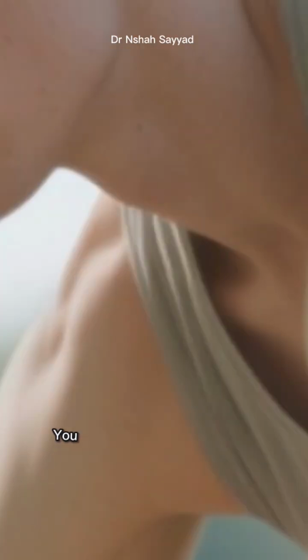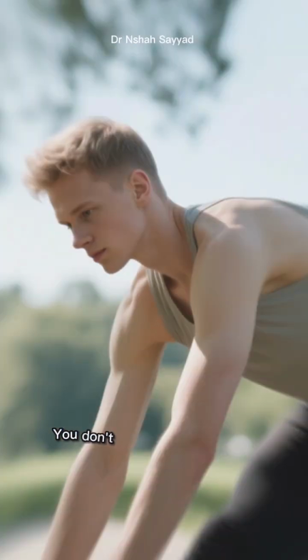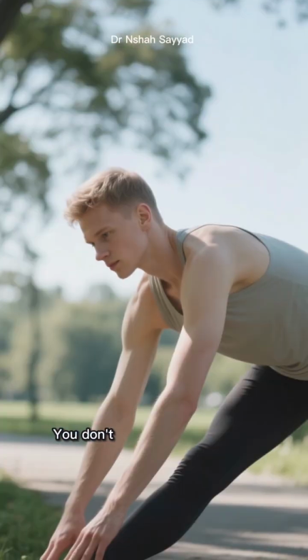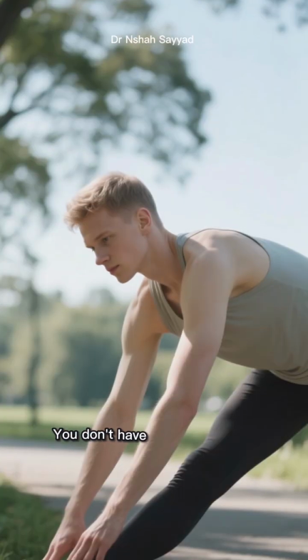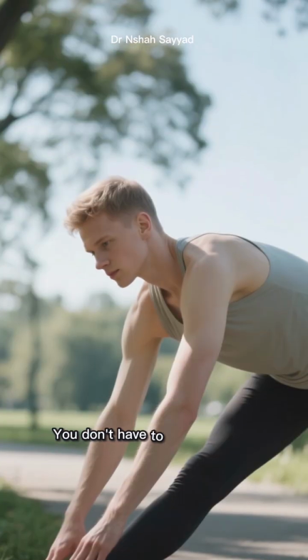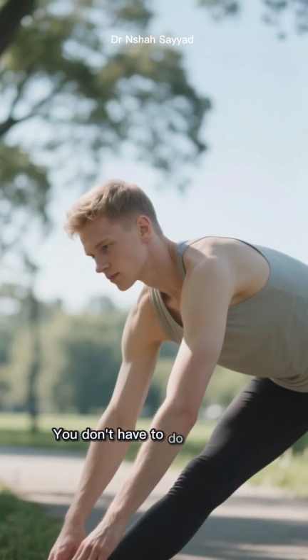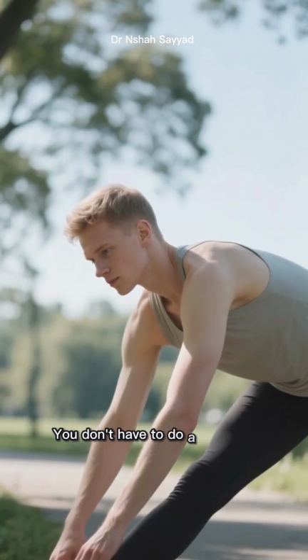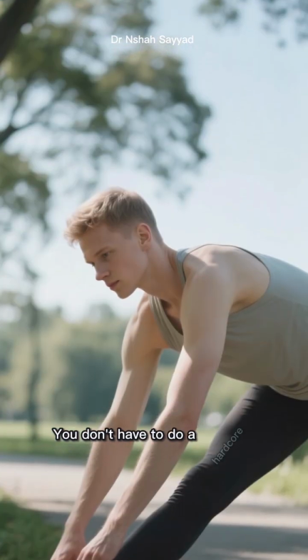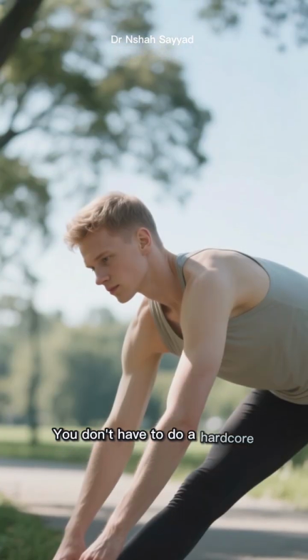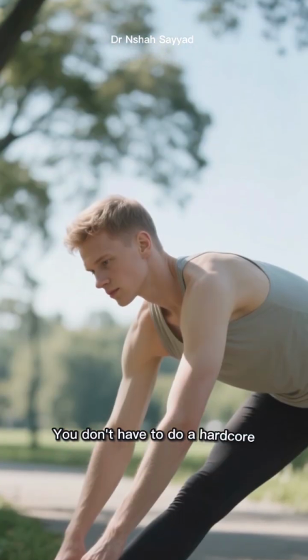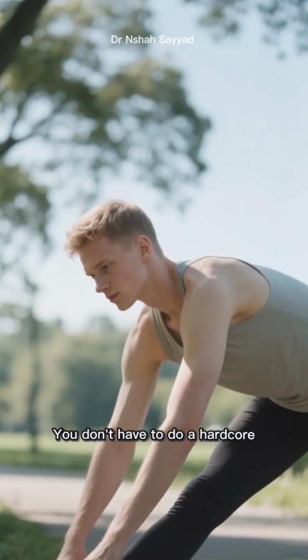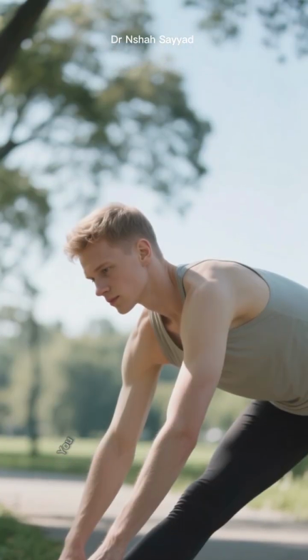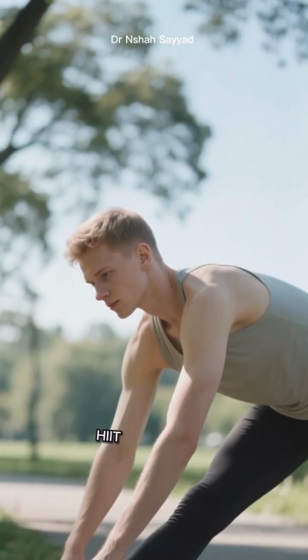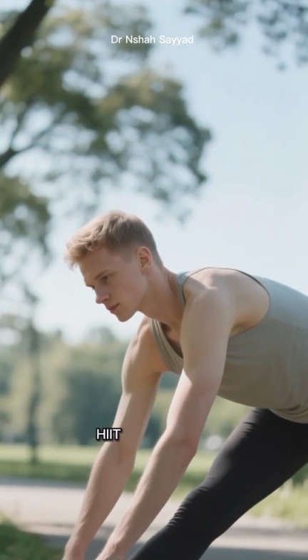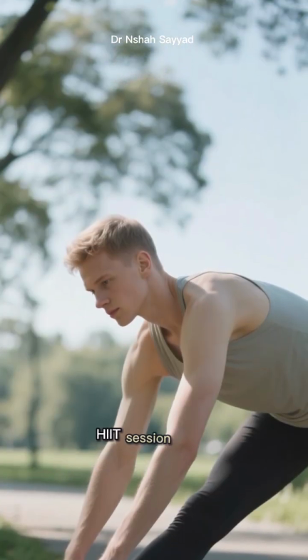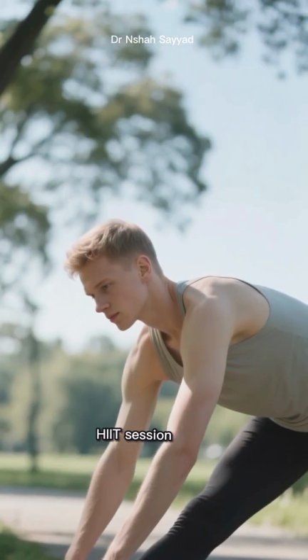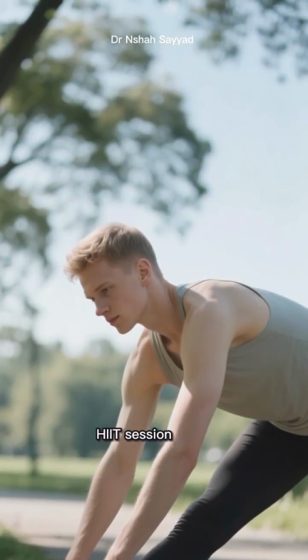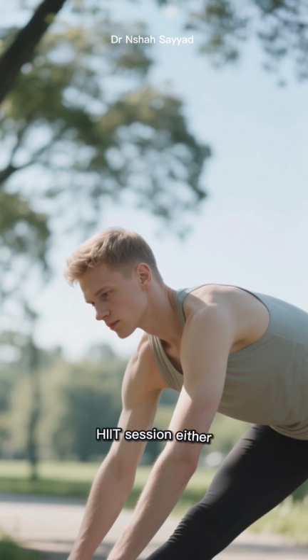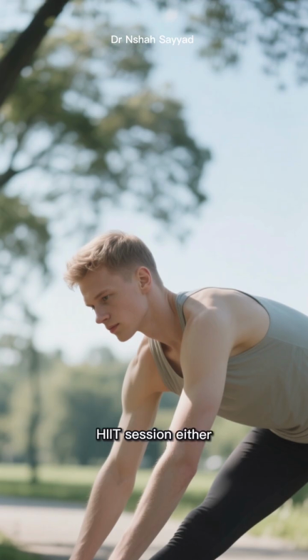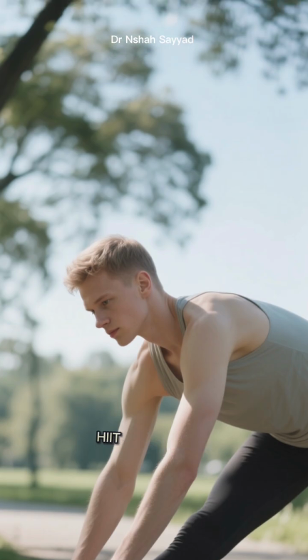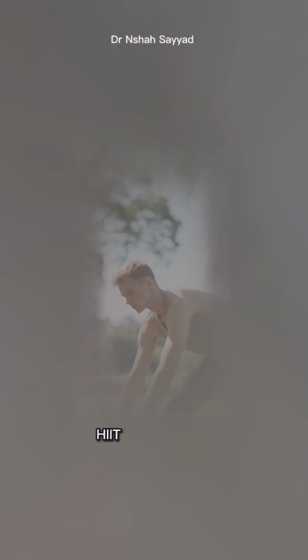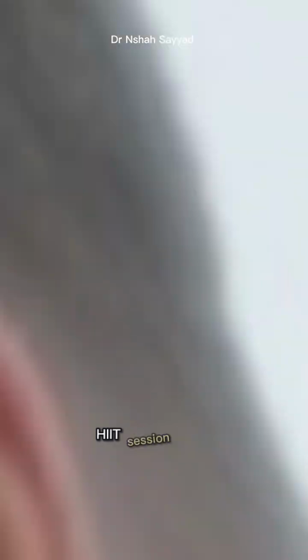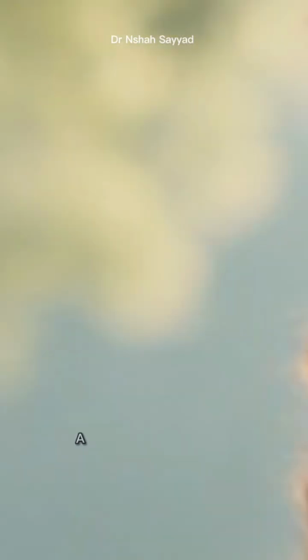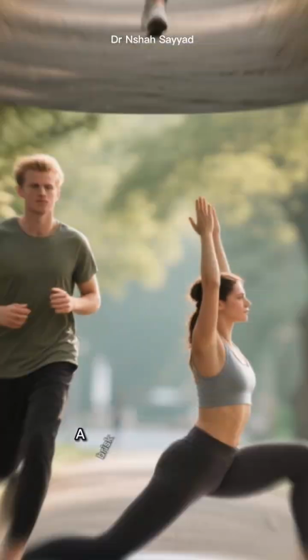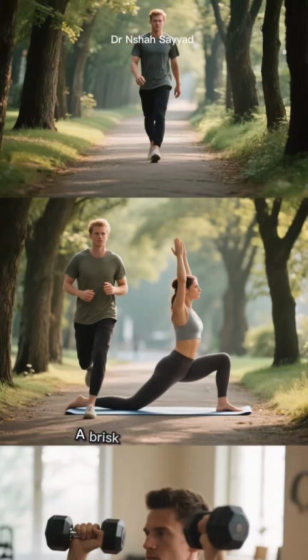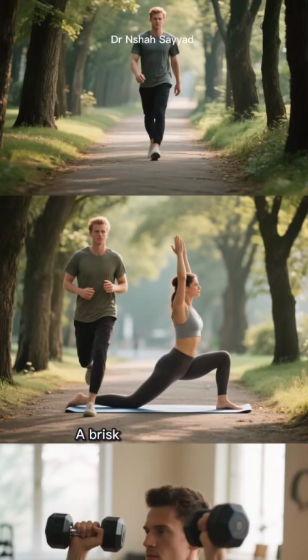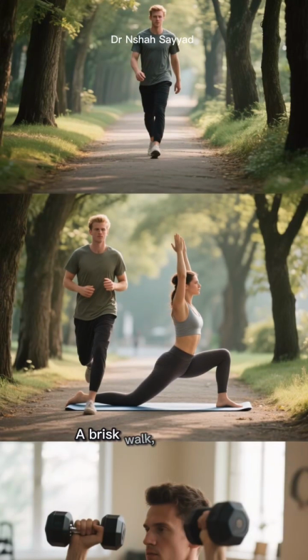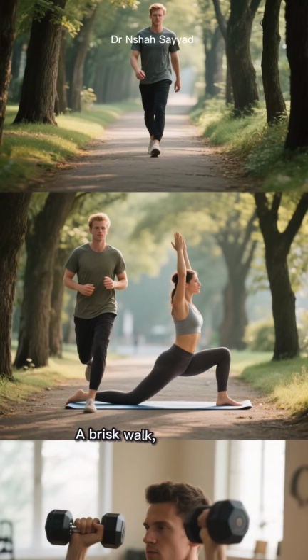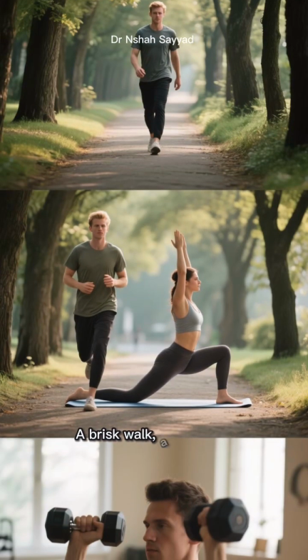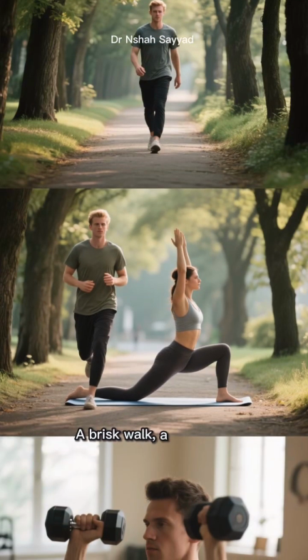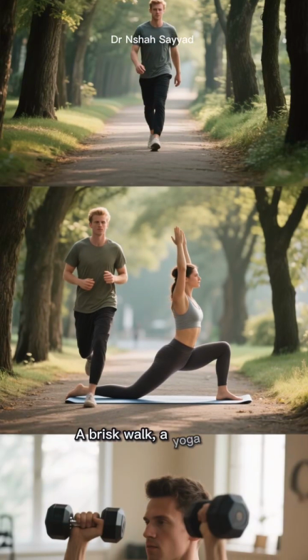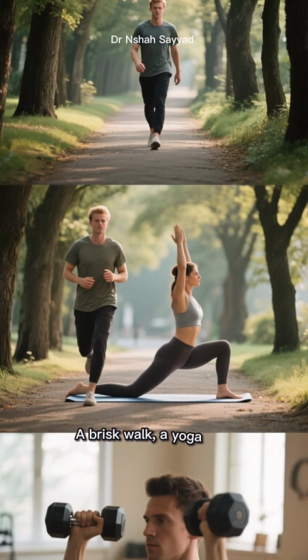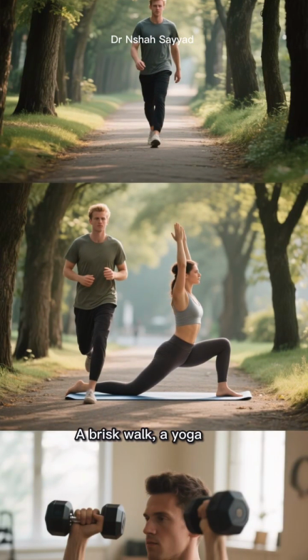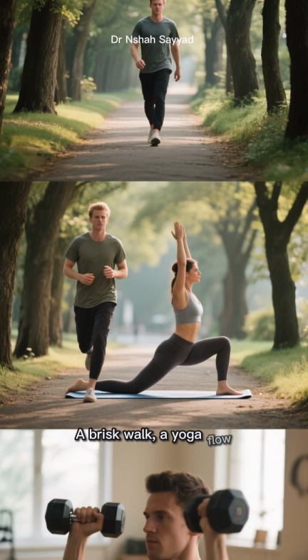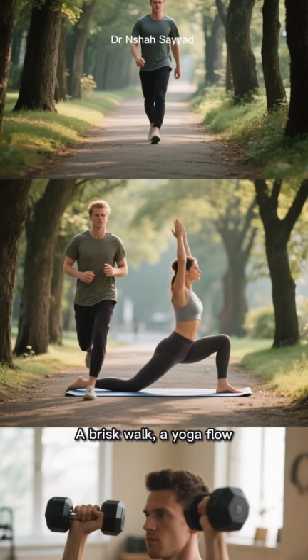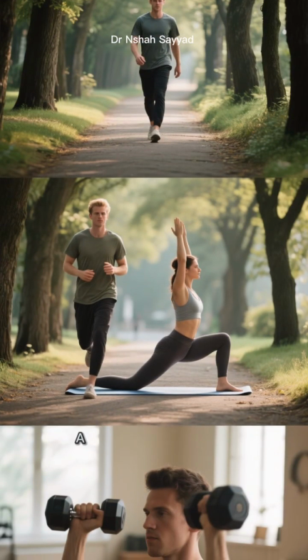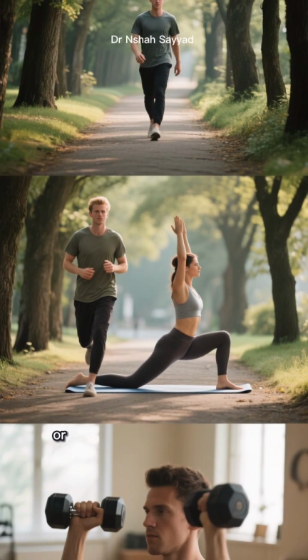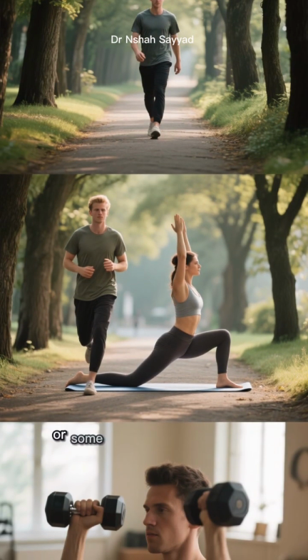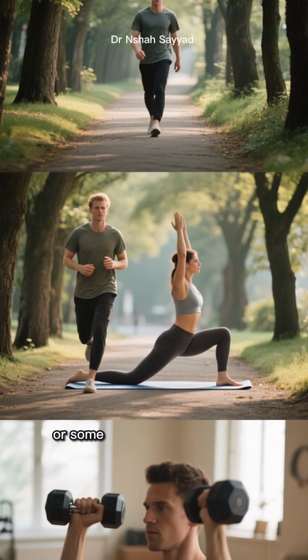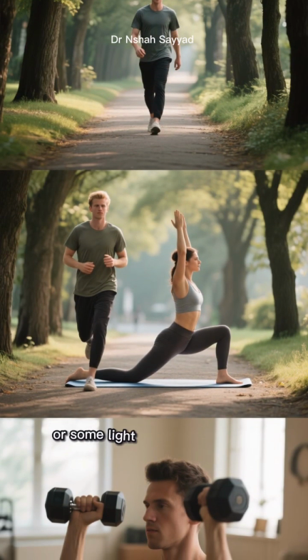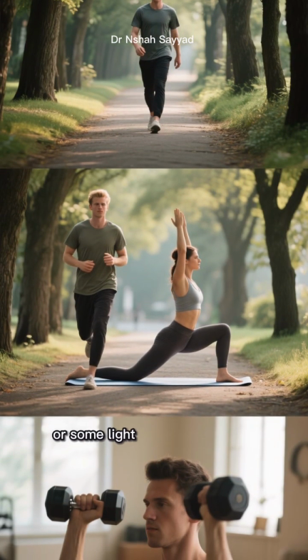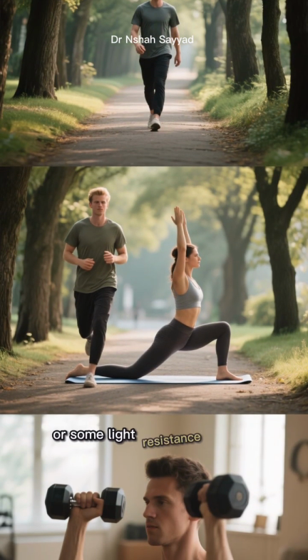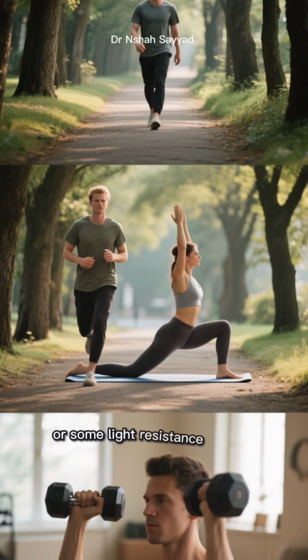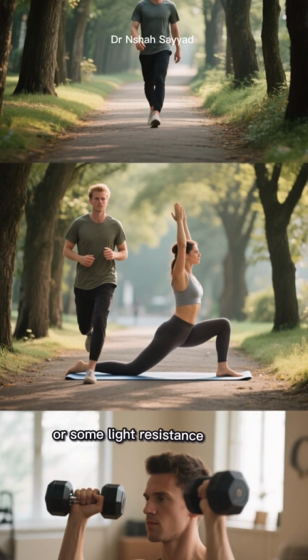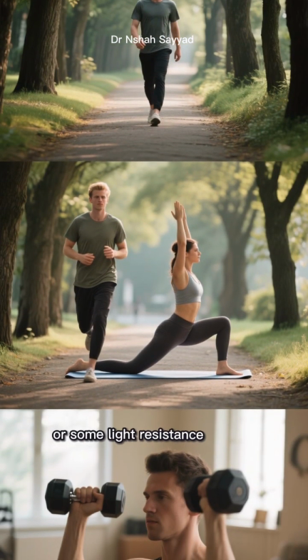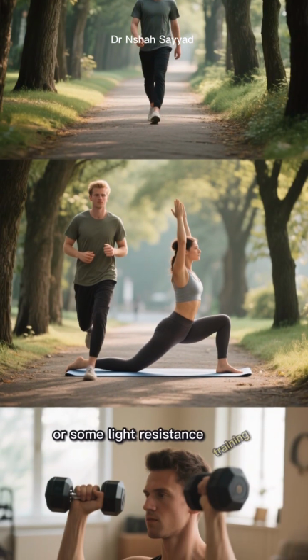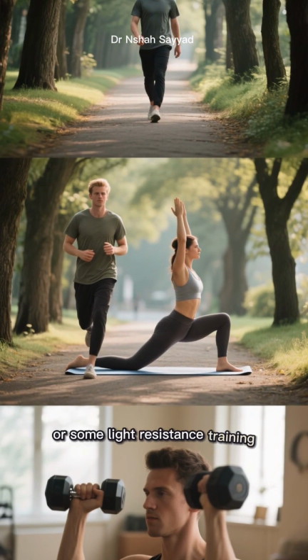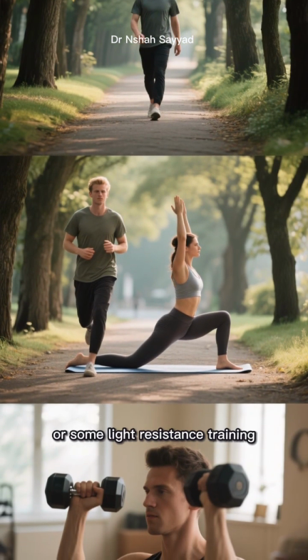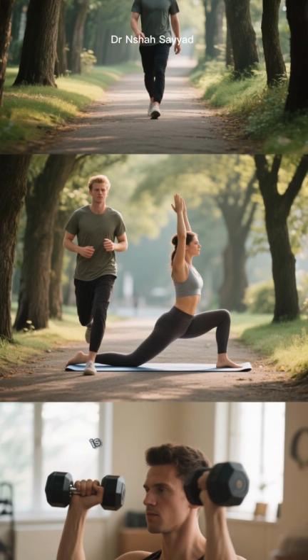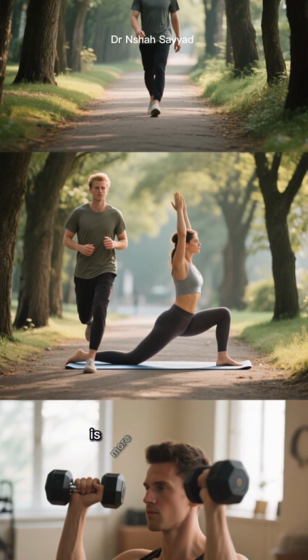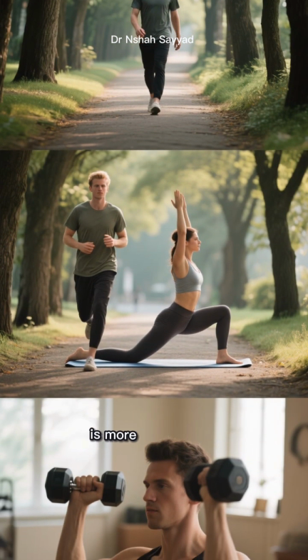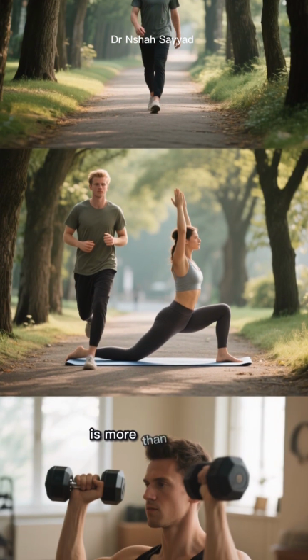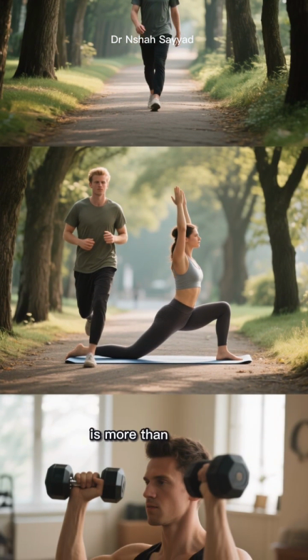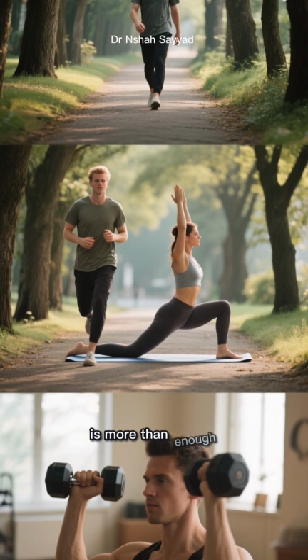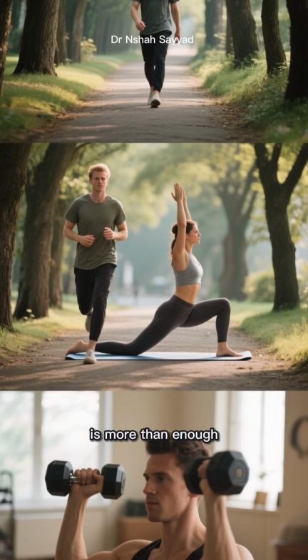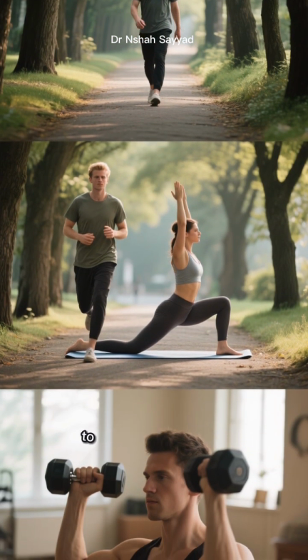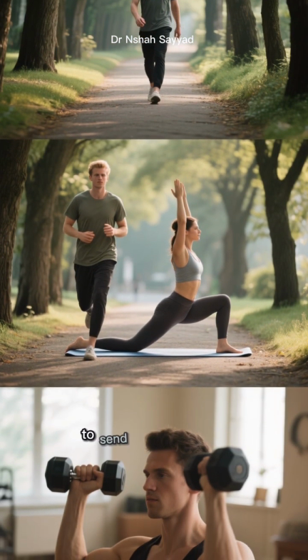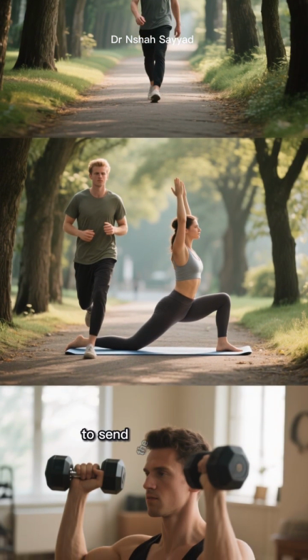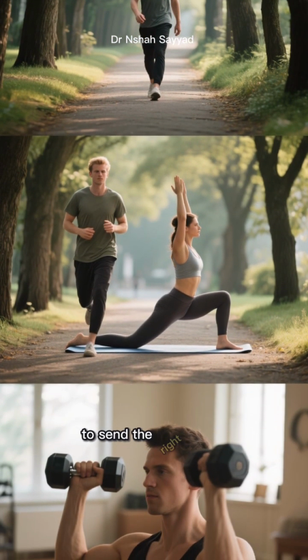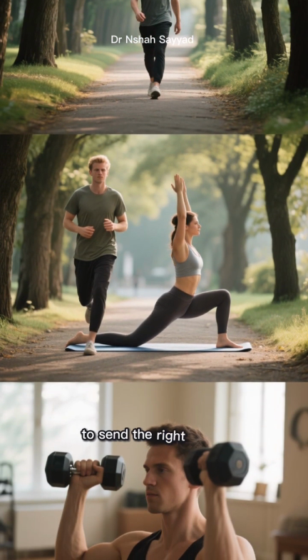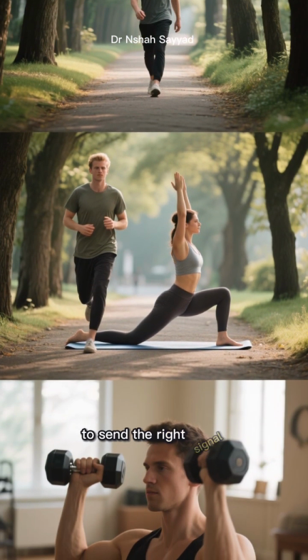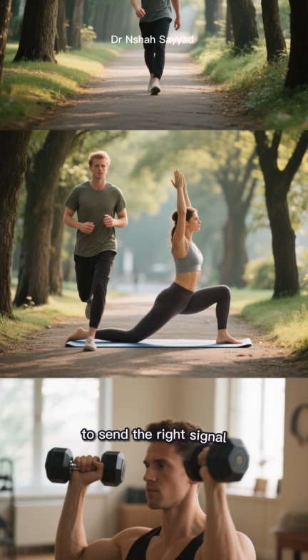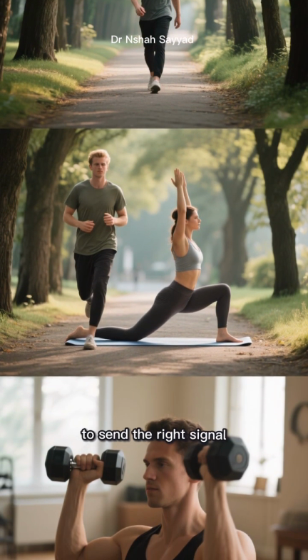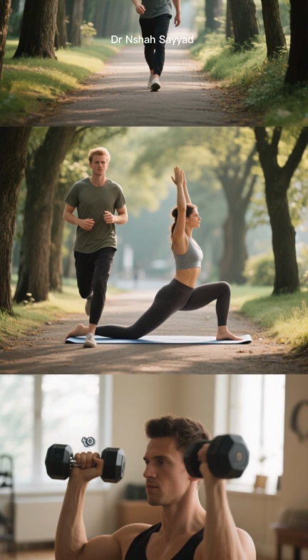You don't have to do a hardcore HIIT session either. A brisk walk, a yoga flow, or some light resistance training is more than enough to send the right signal.